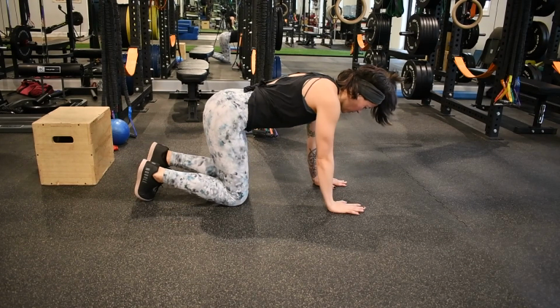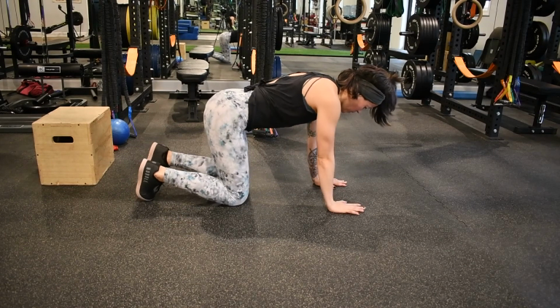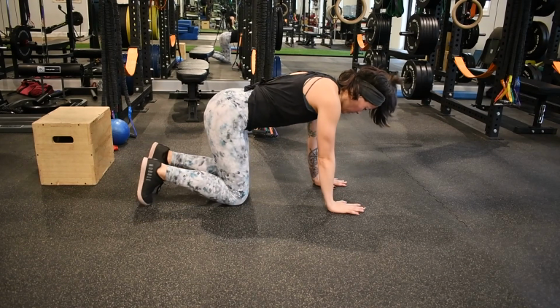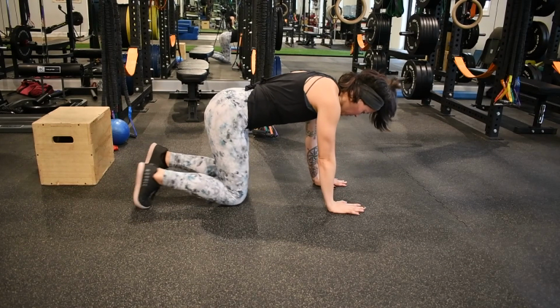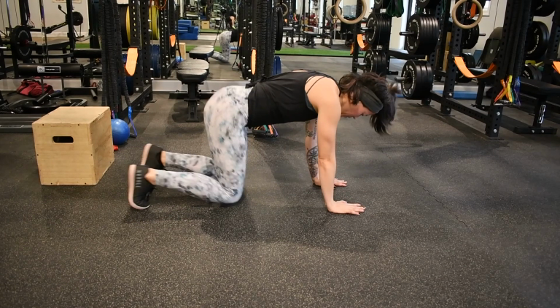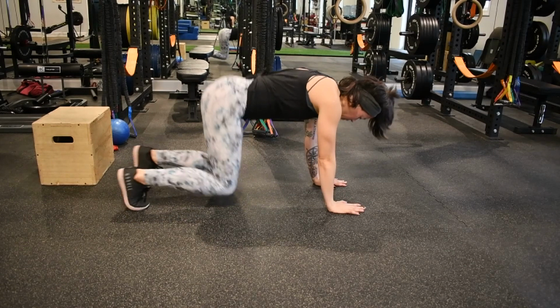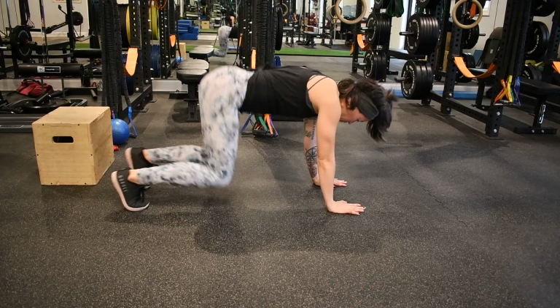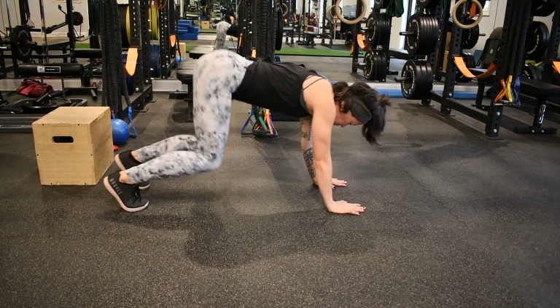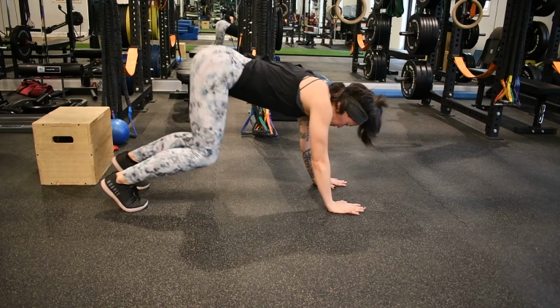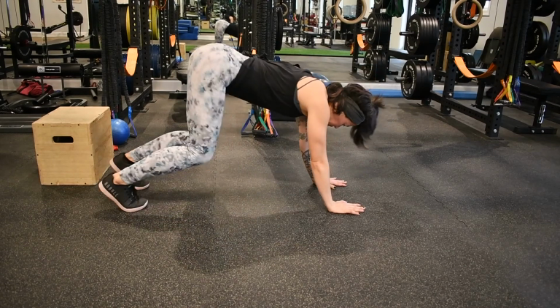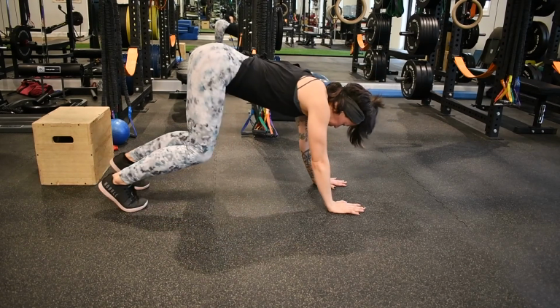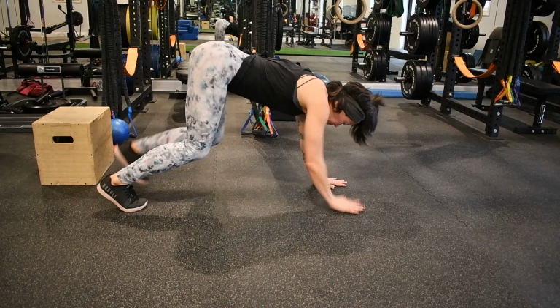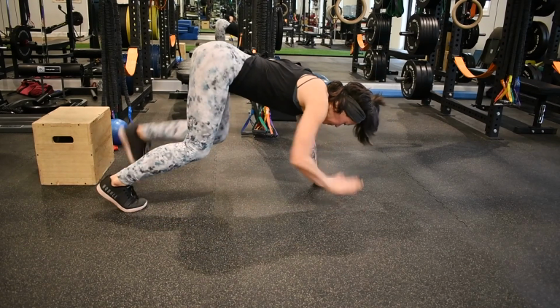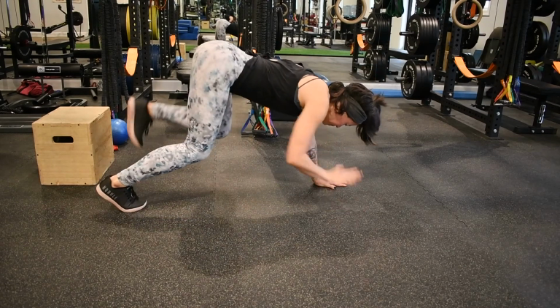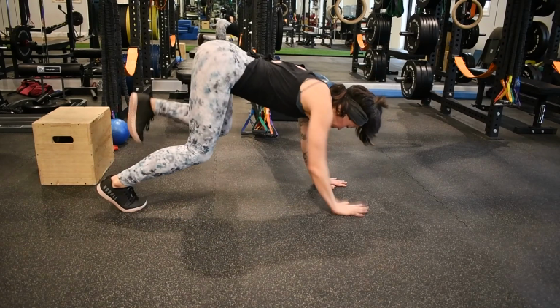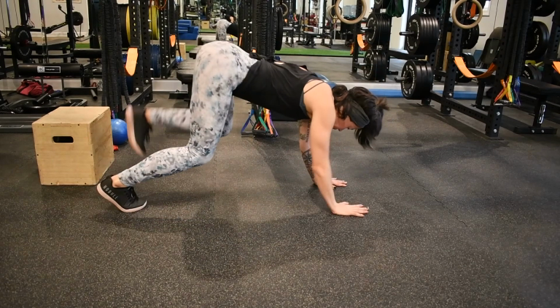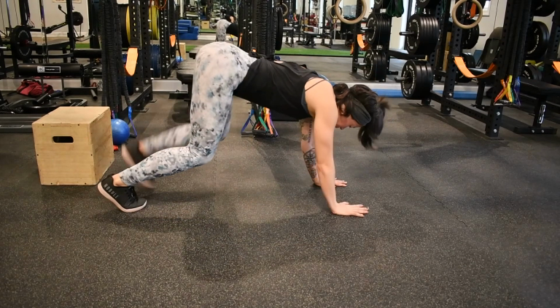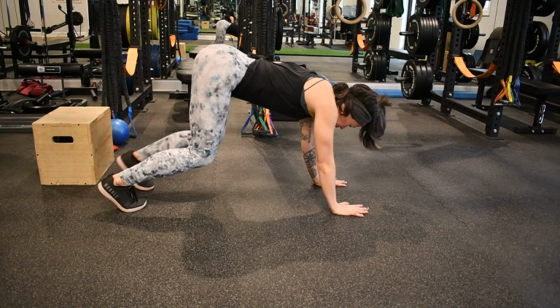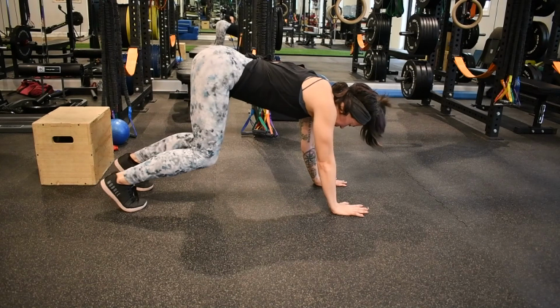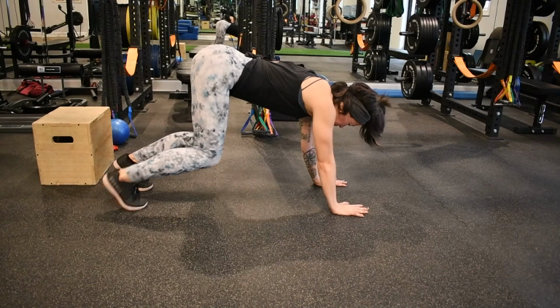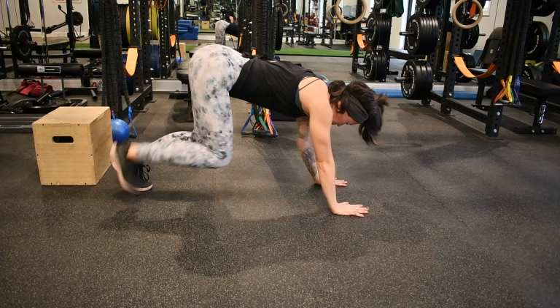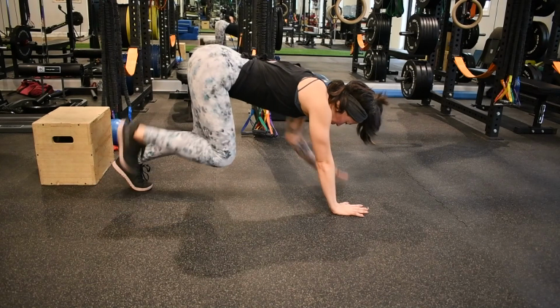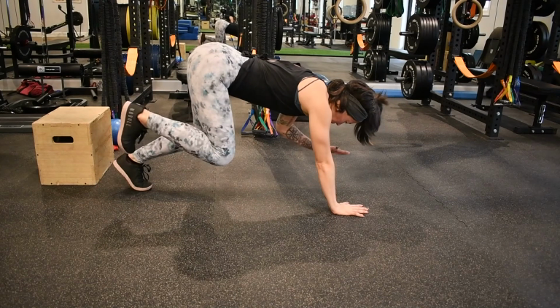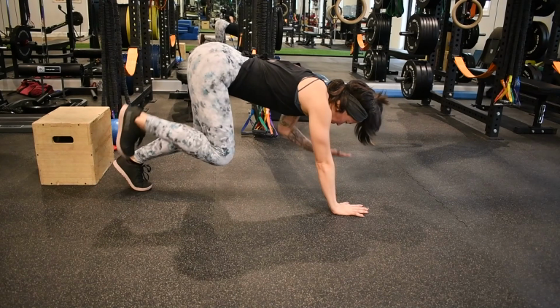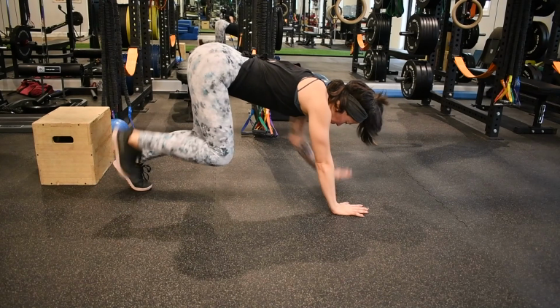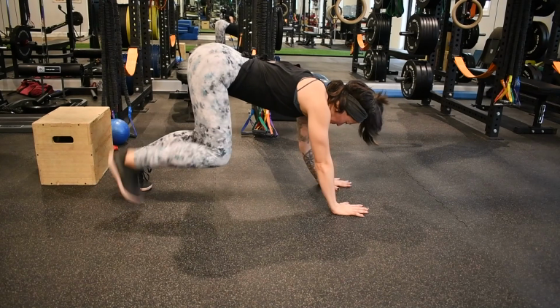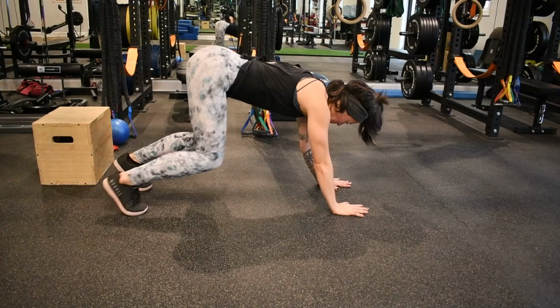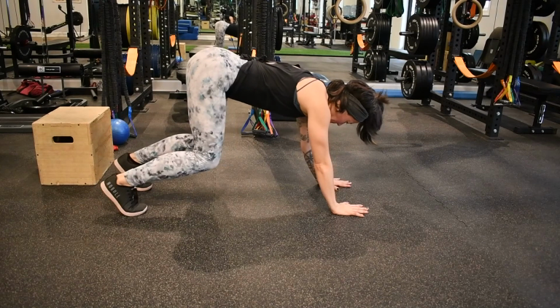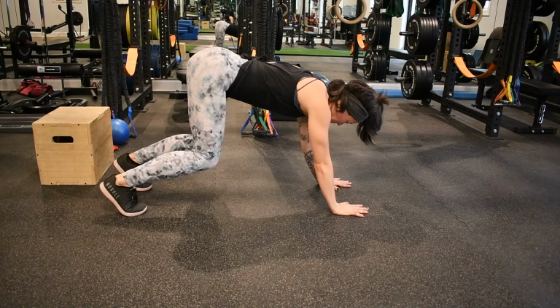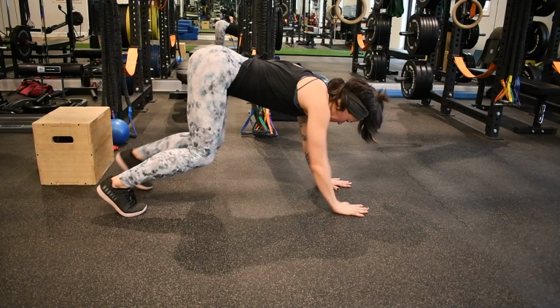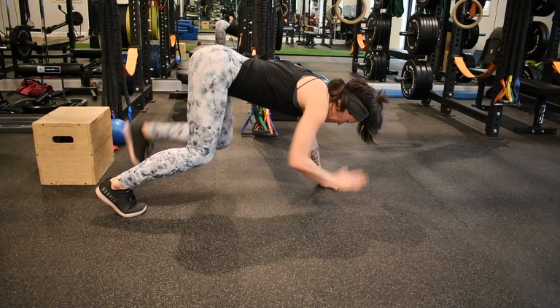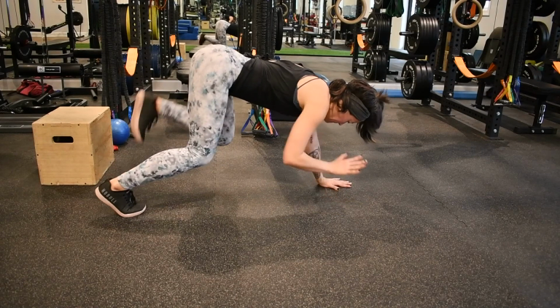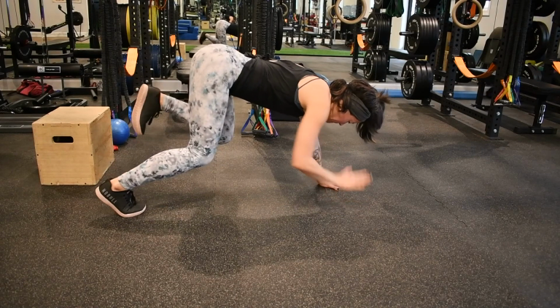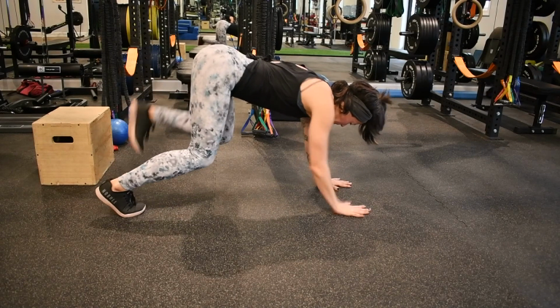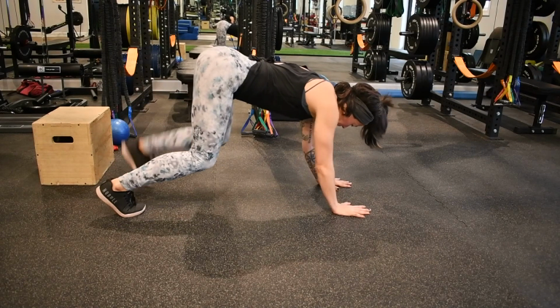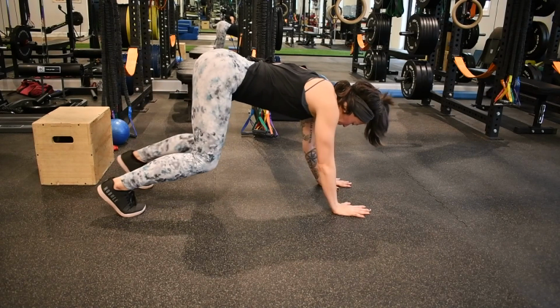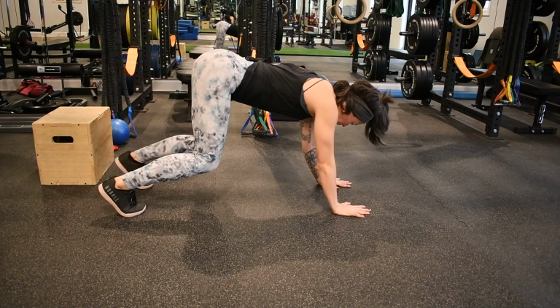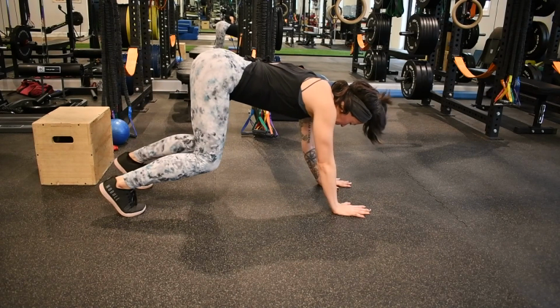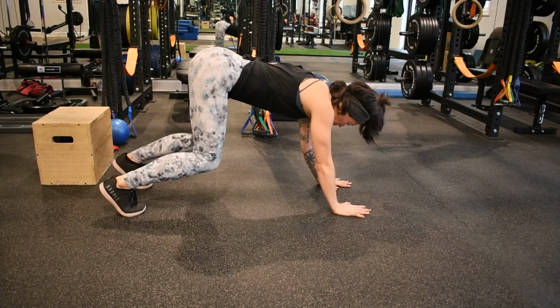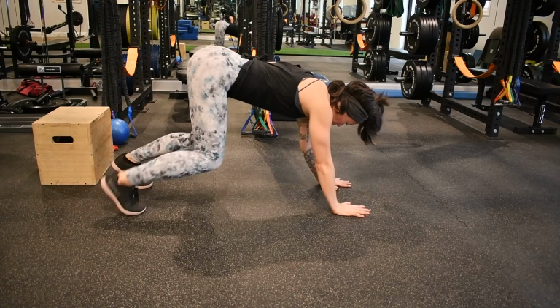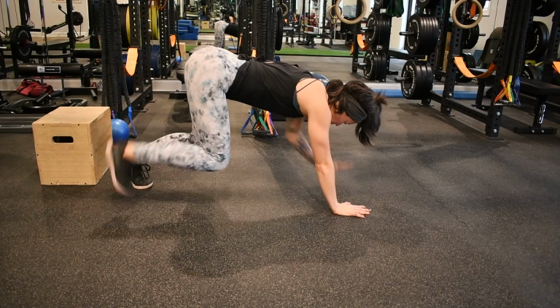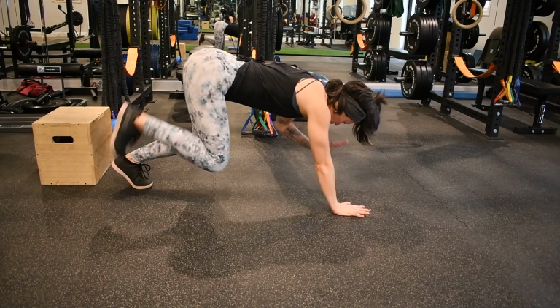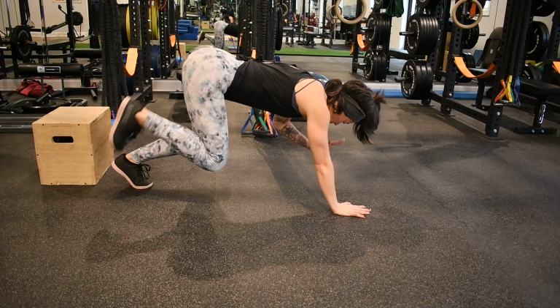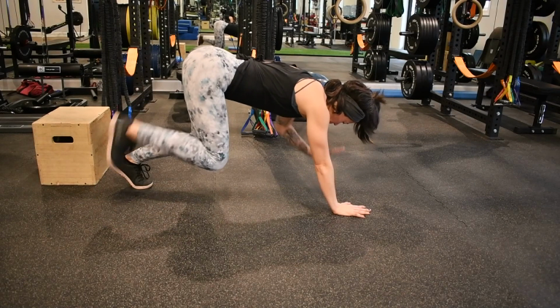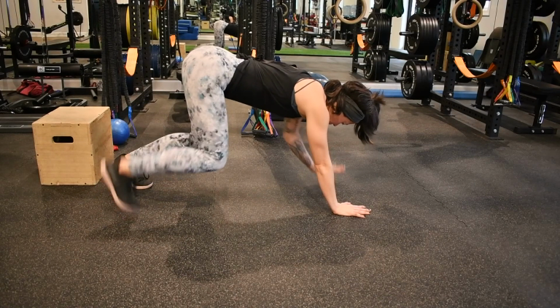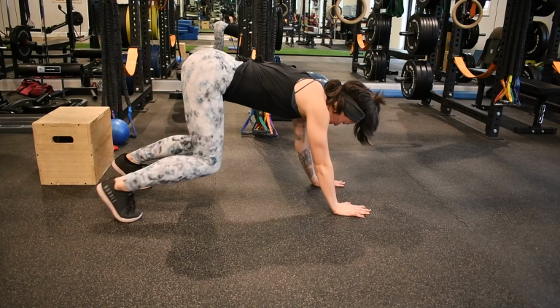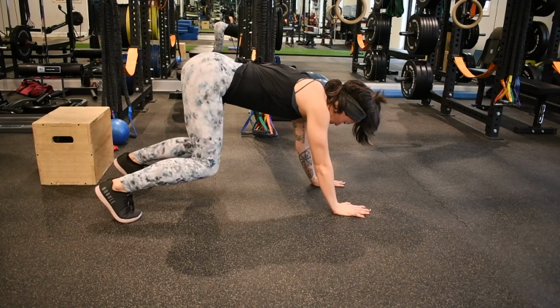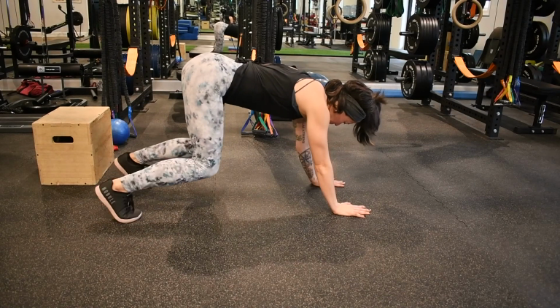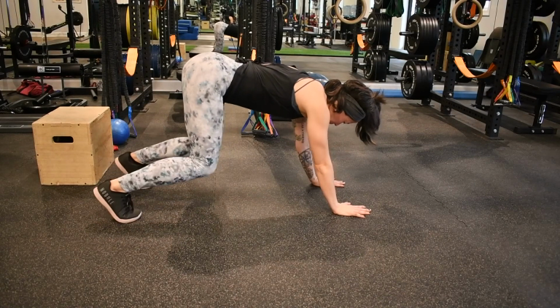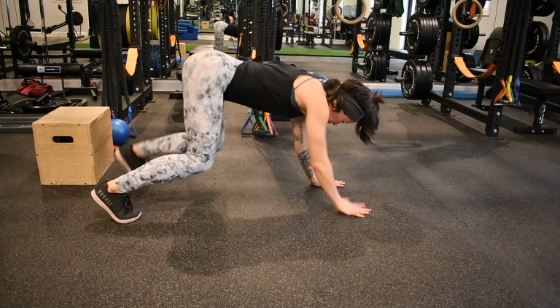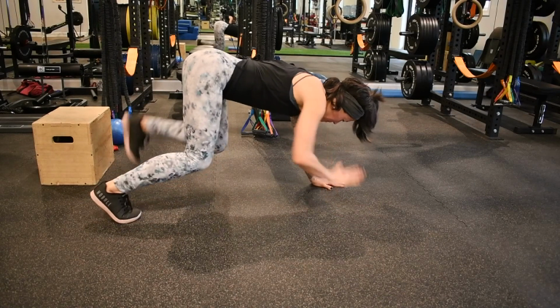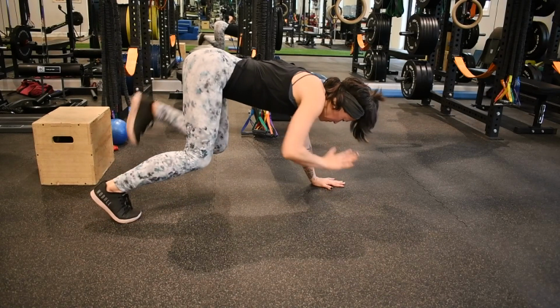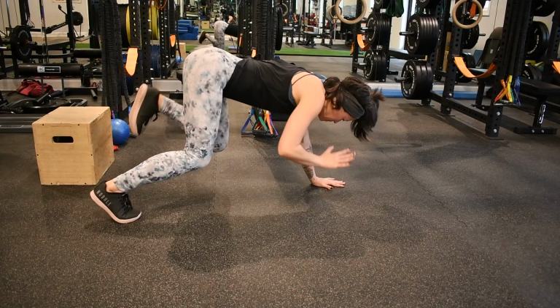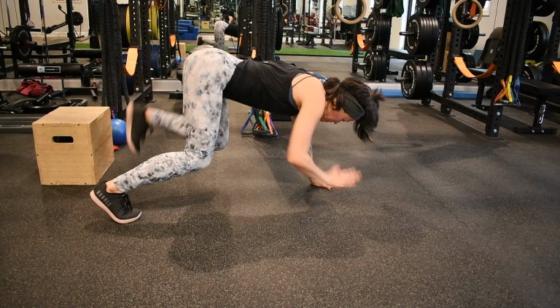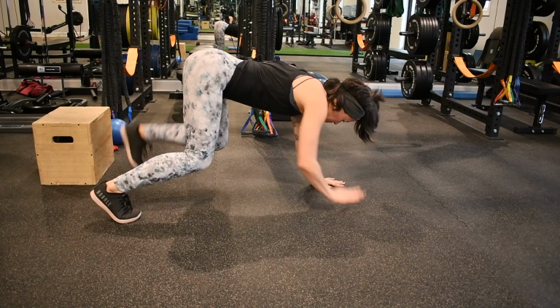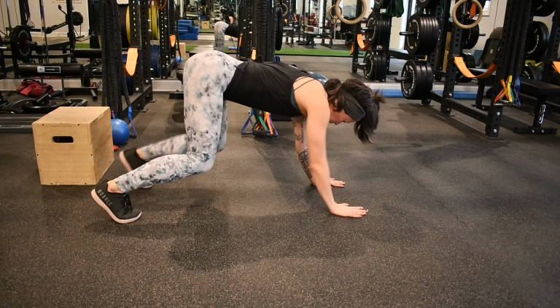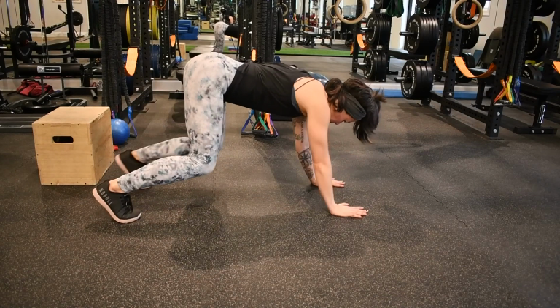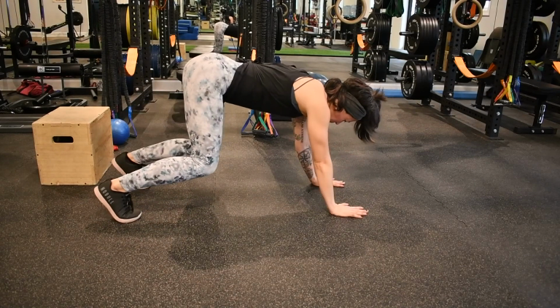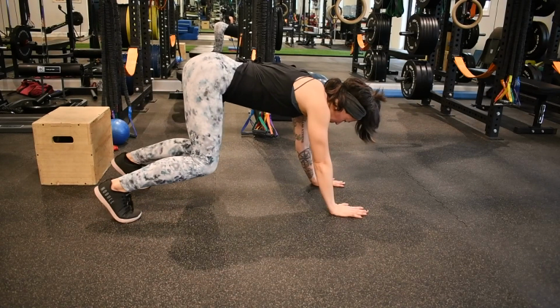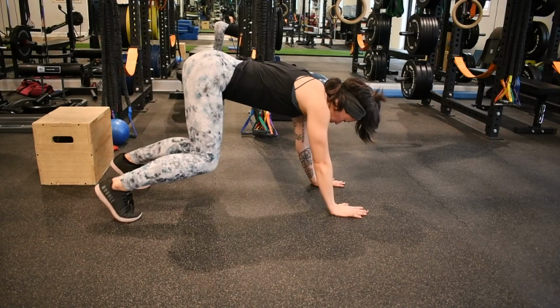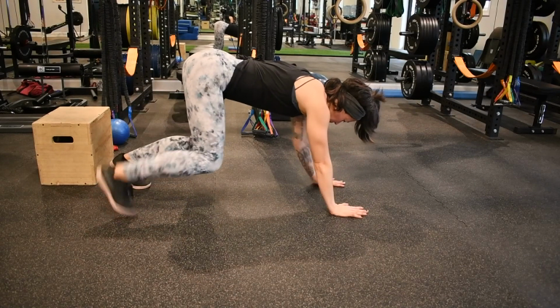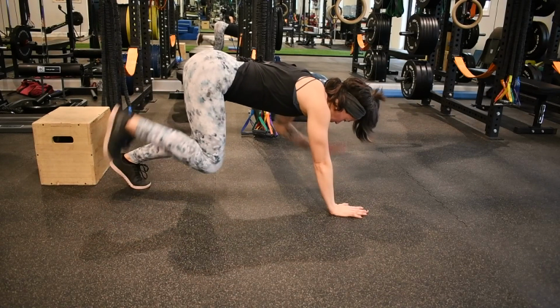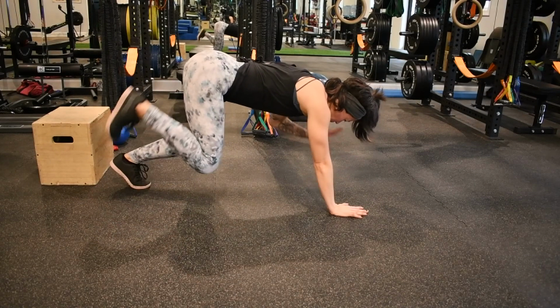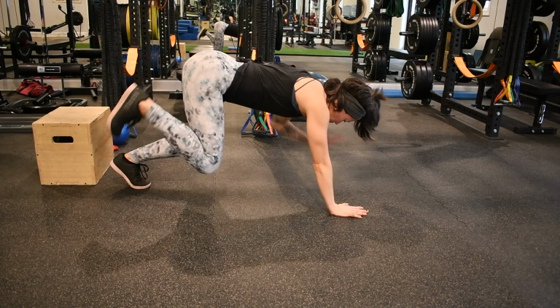Another variation is to lift your hips high as you alternate between each hand, and this is going to be a little bit easier on the core.